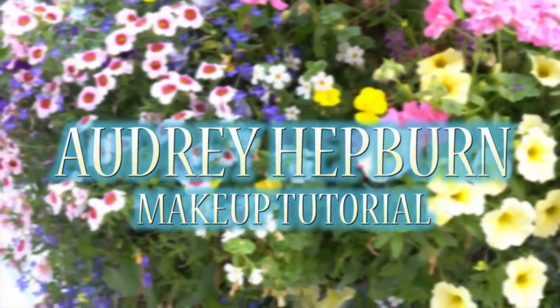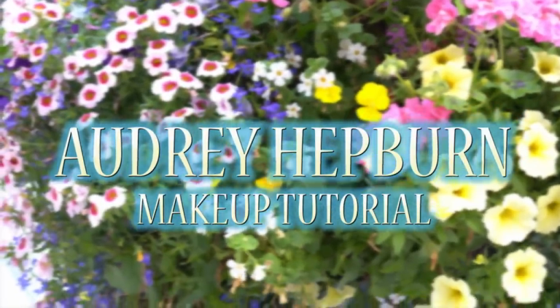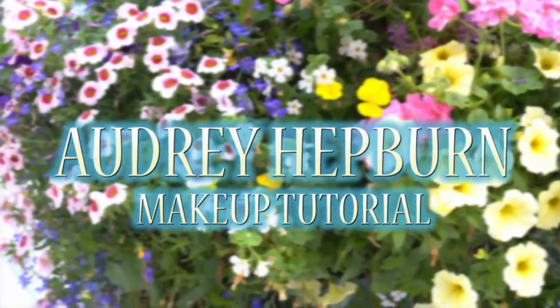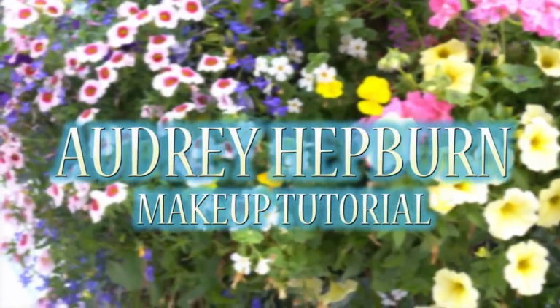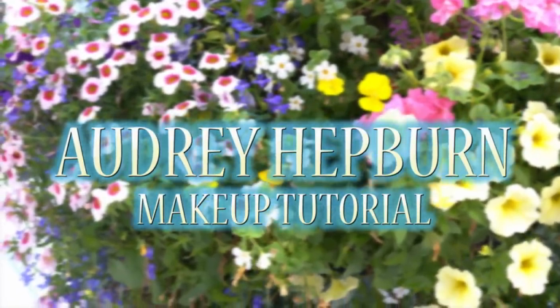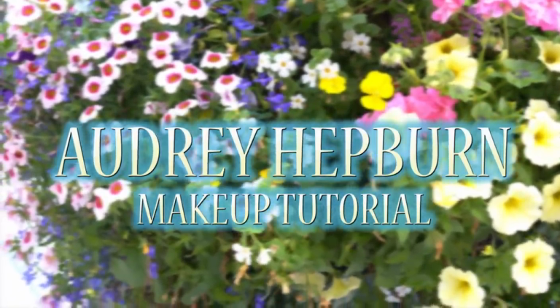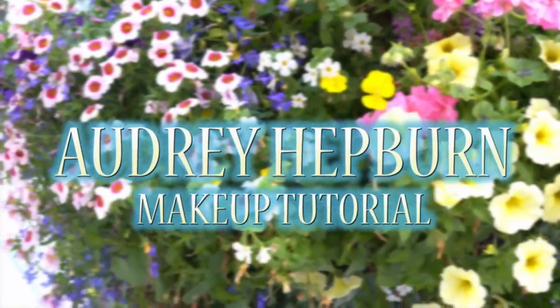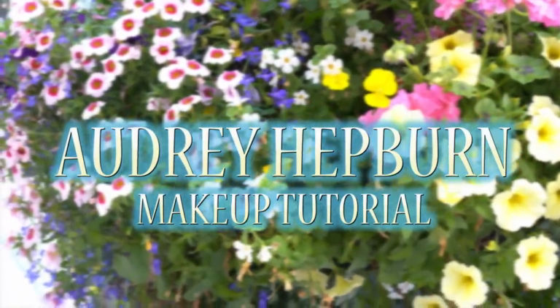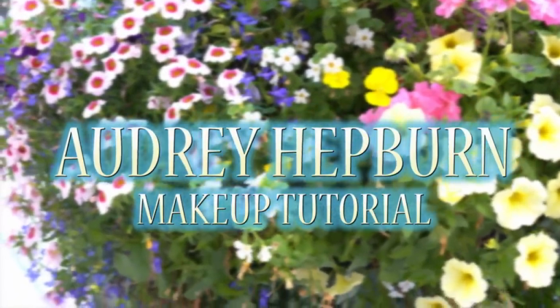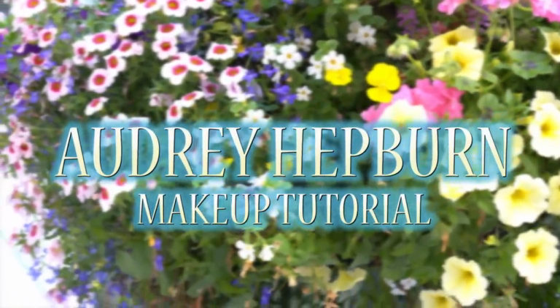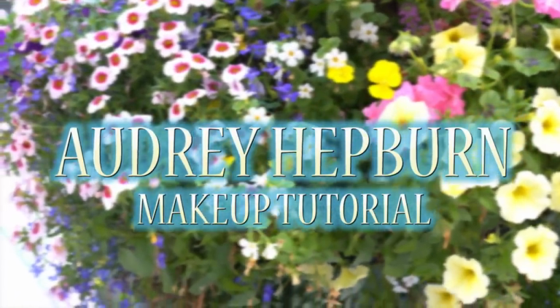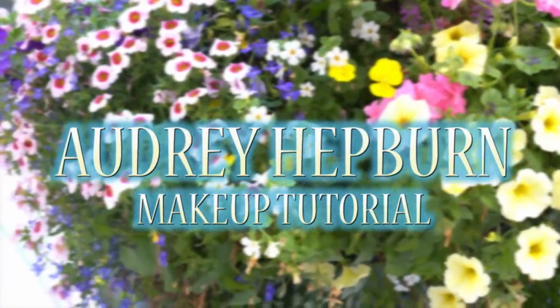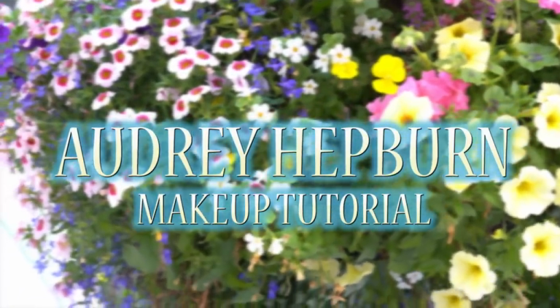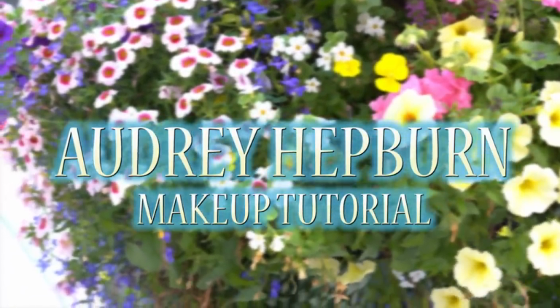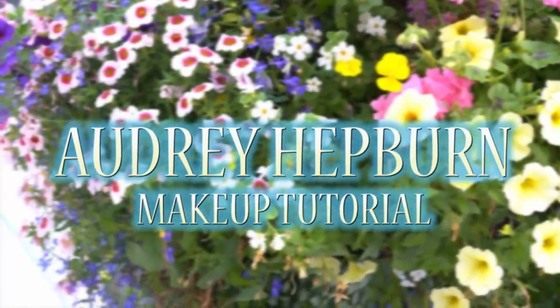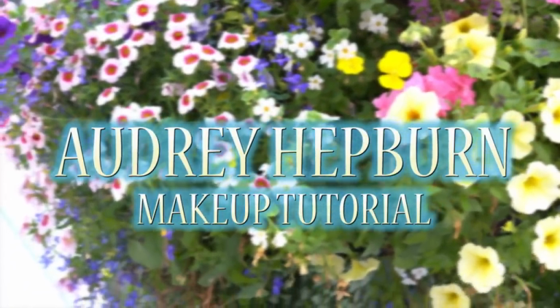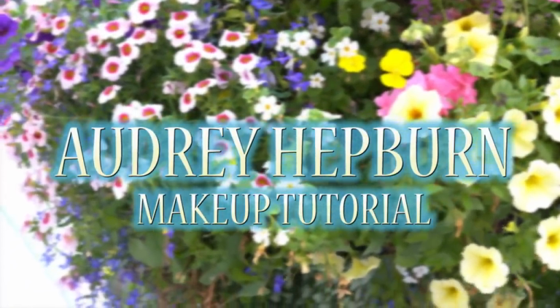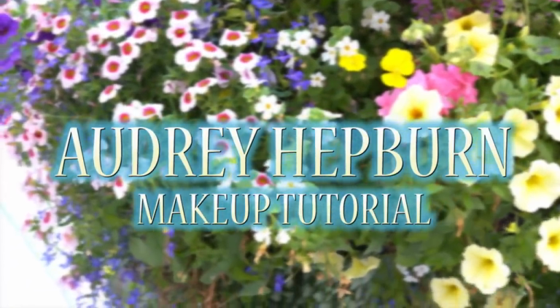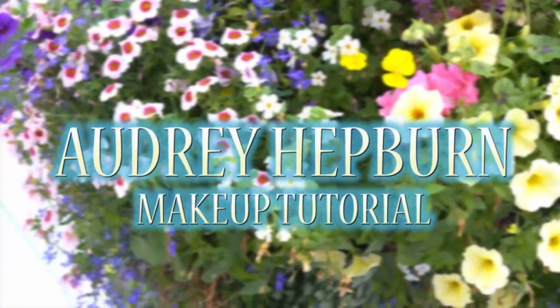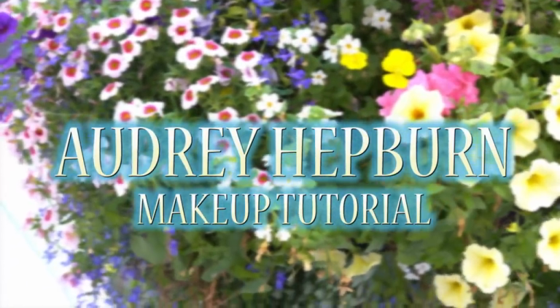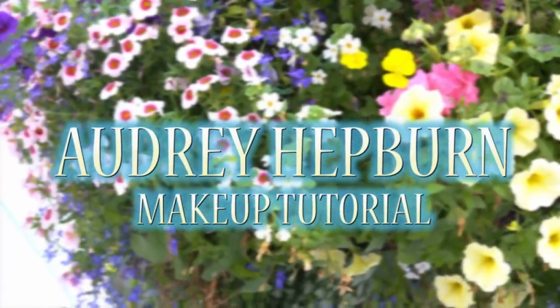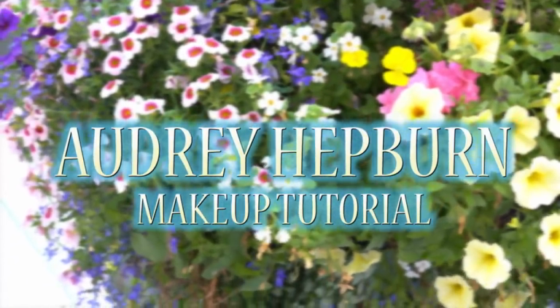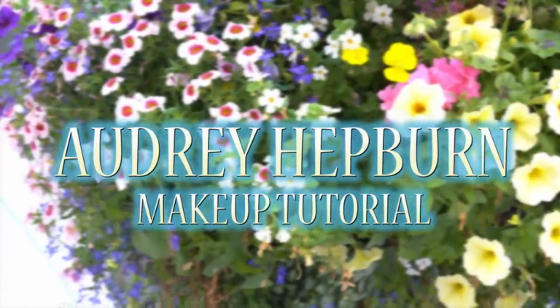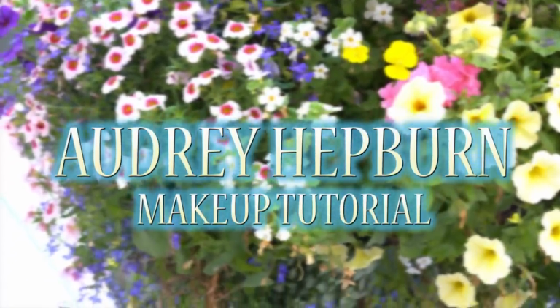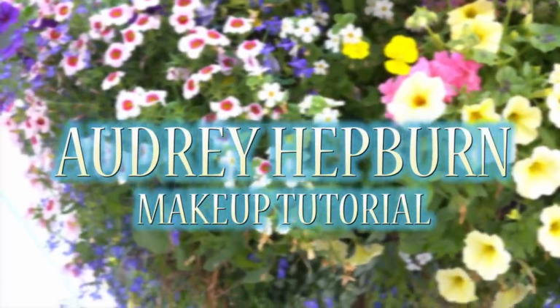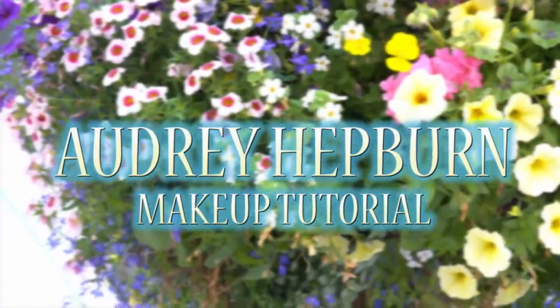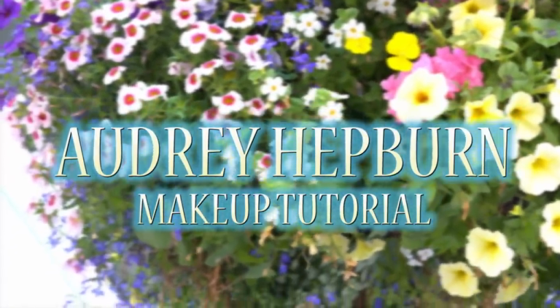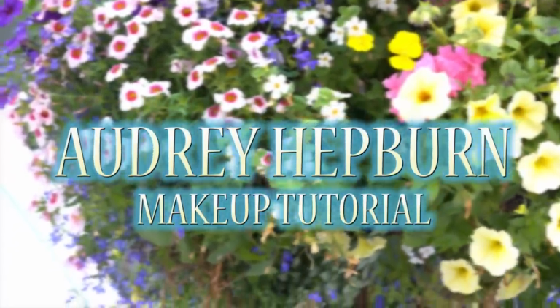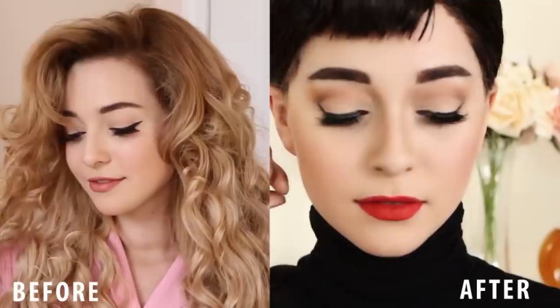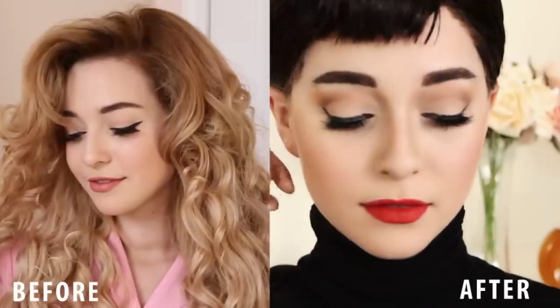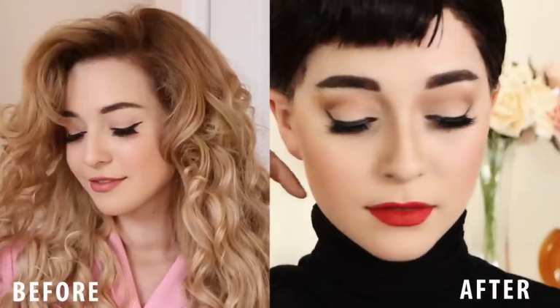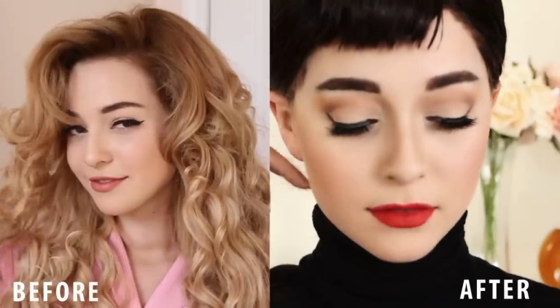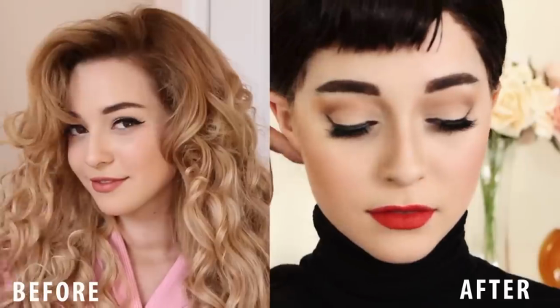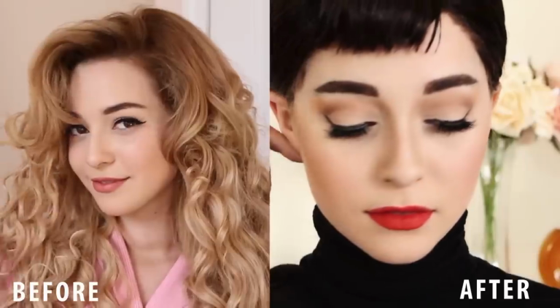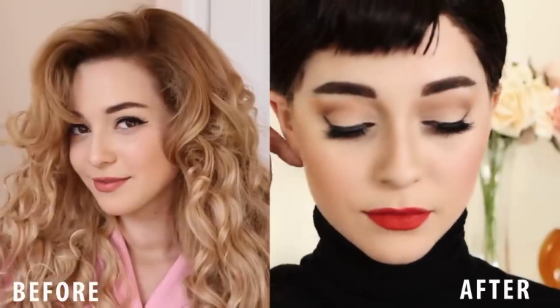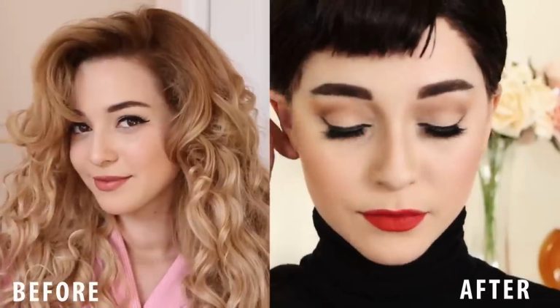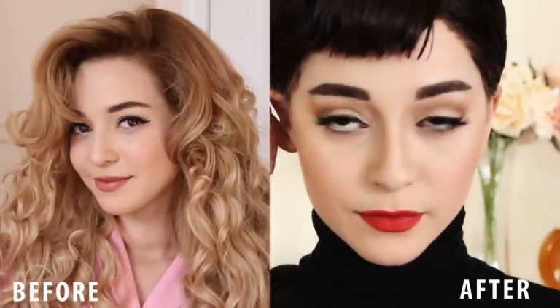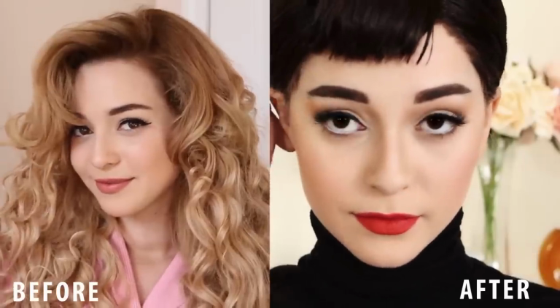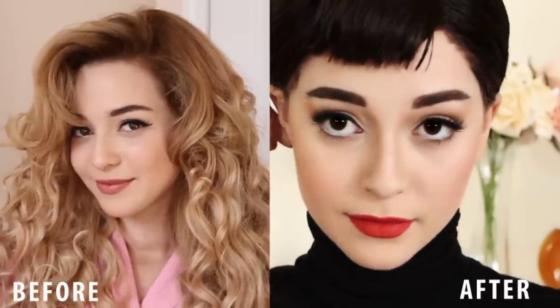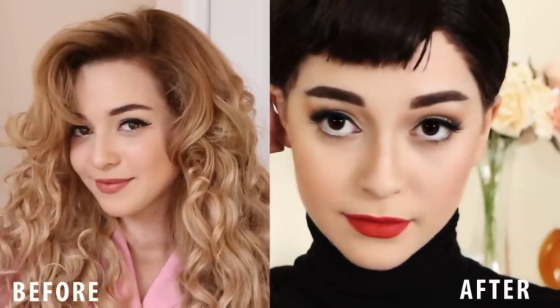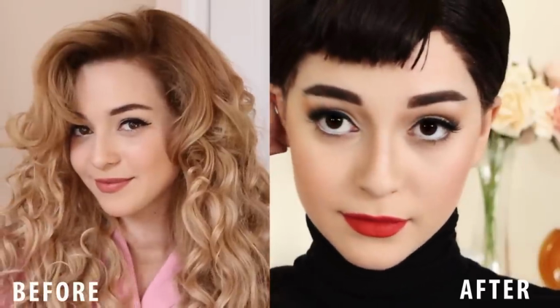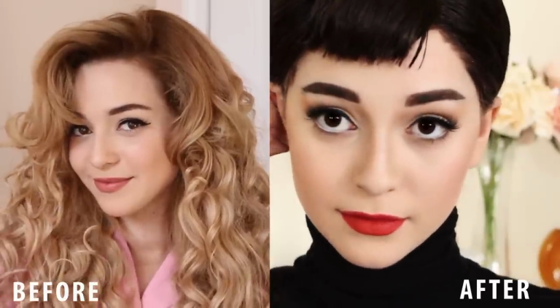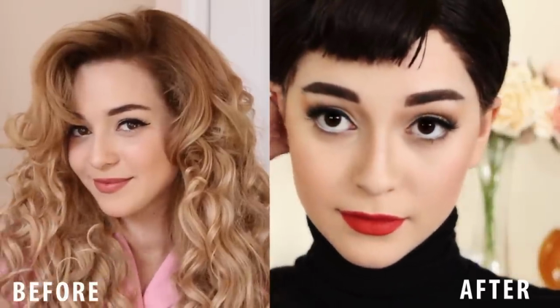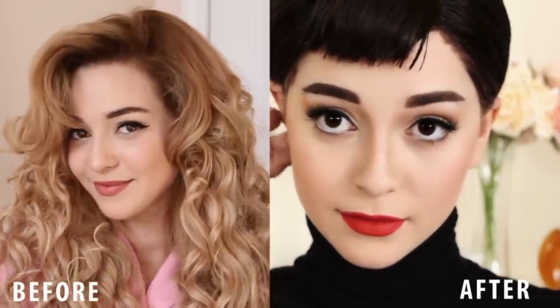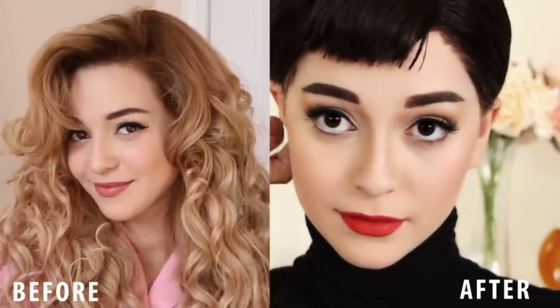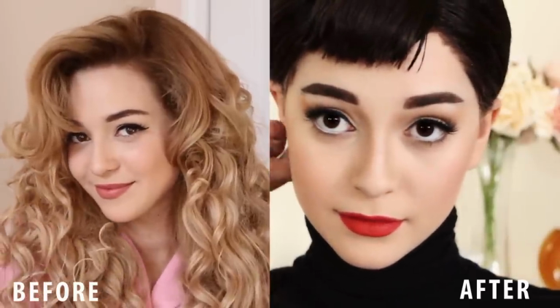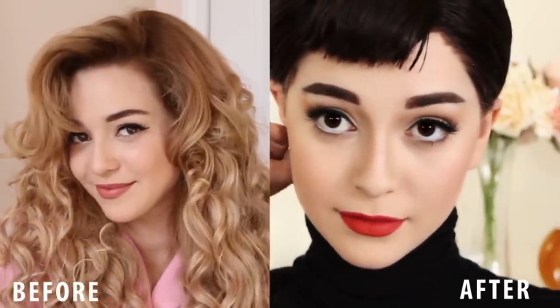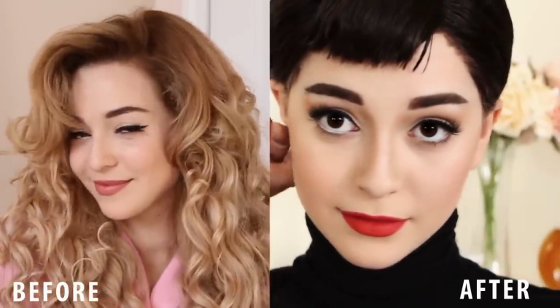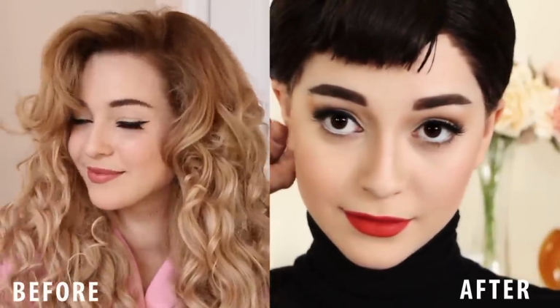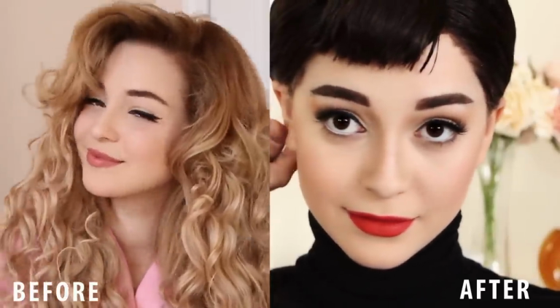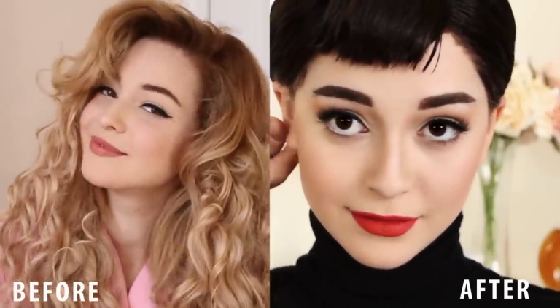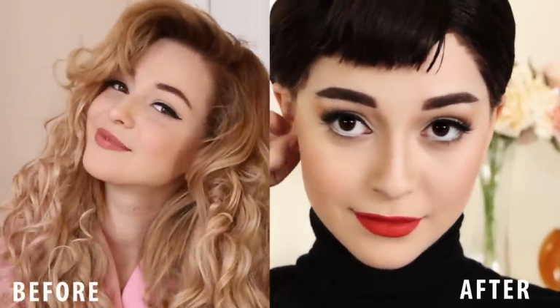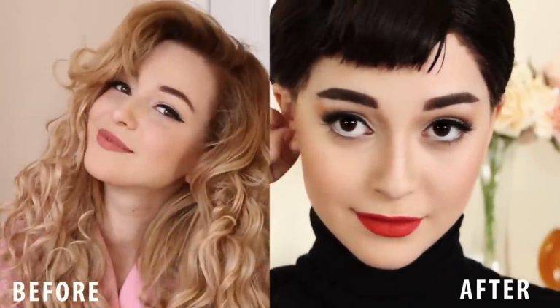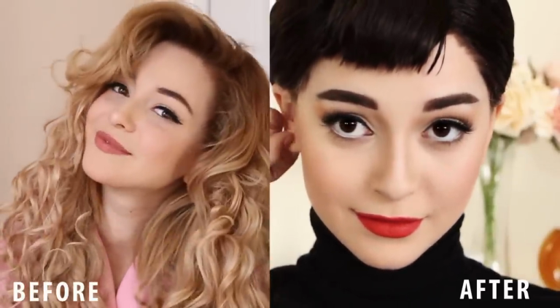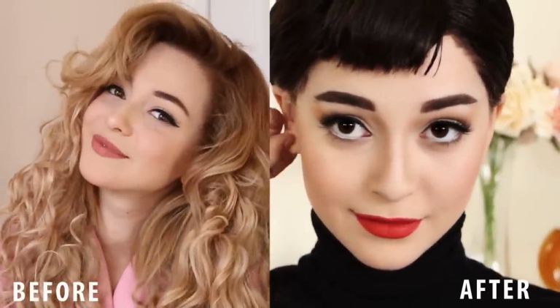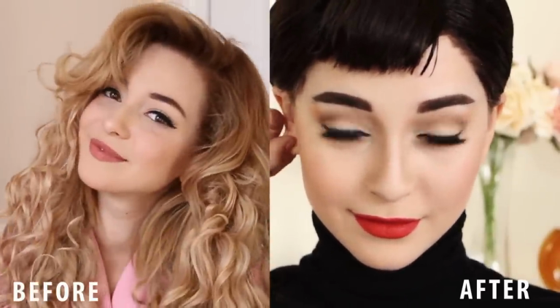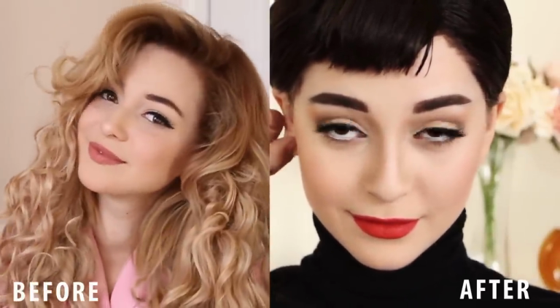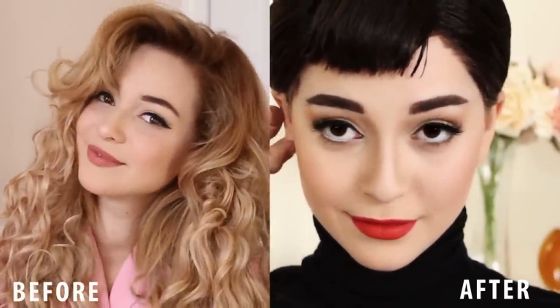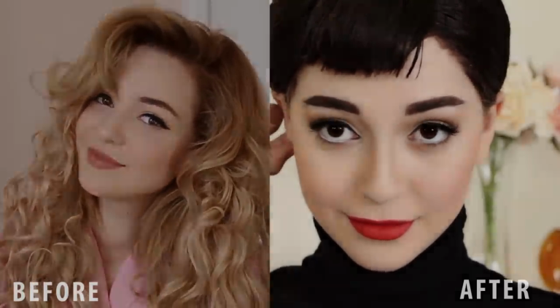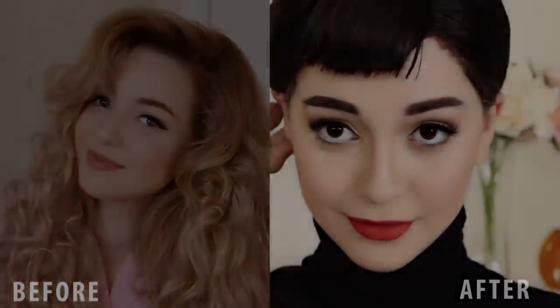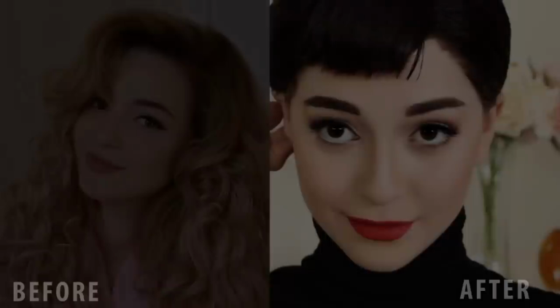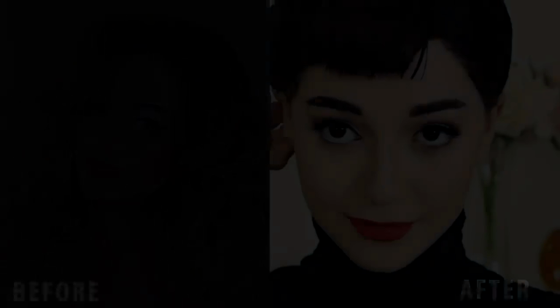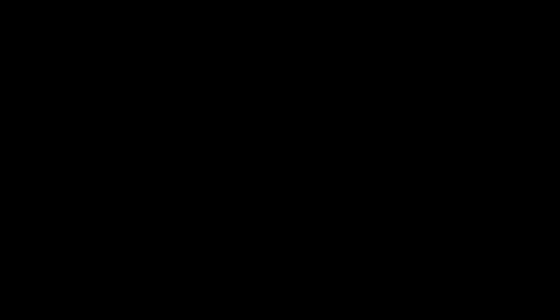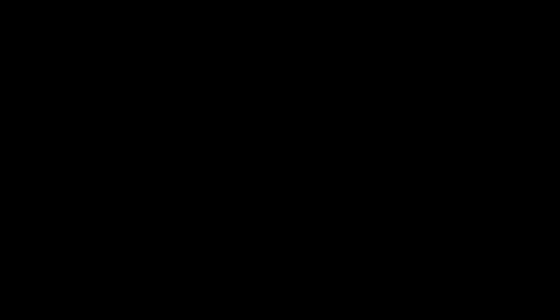Hey guys, welcome to my channel. Today I'll be showing you how to transform into the timeless Audrey Hepburn, so let's get started.